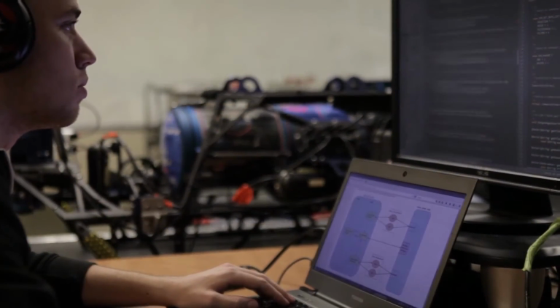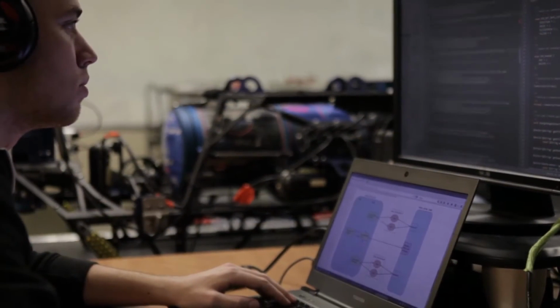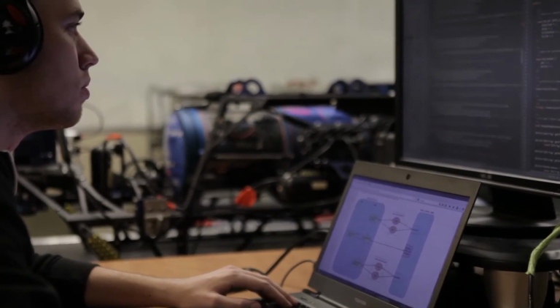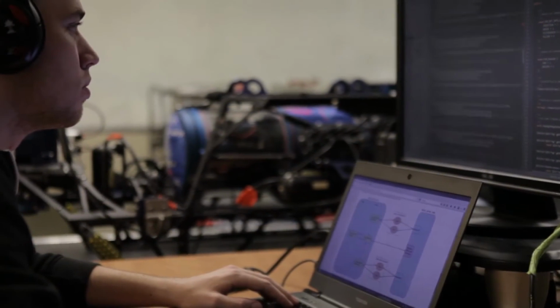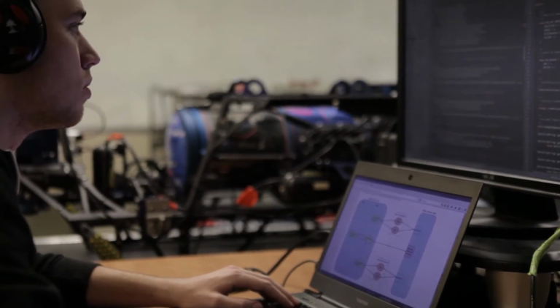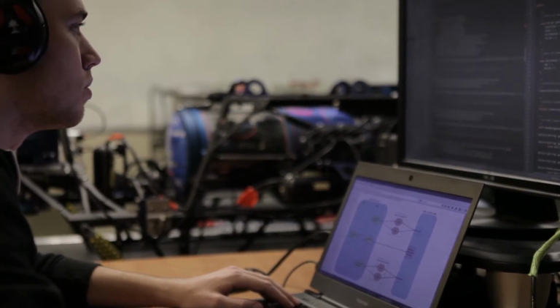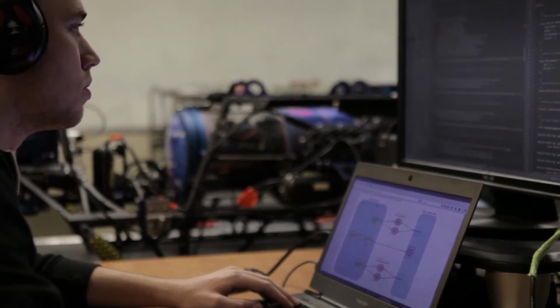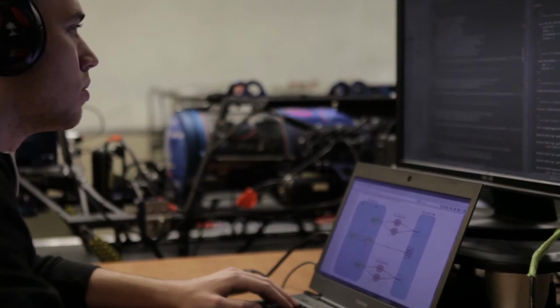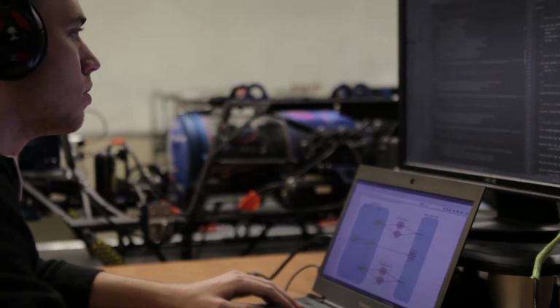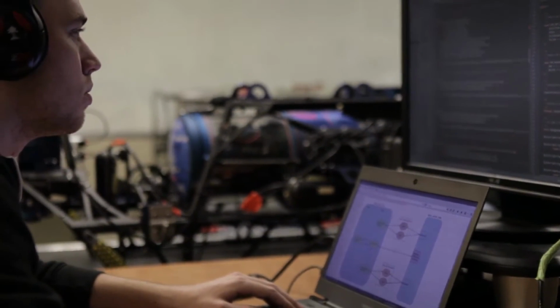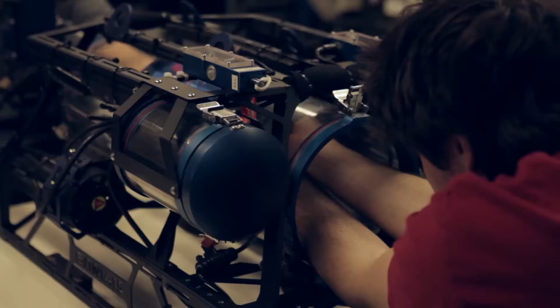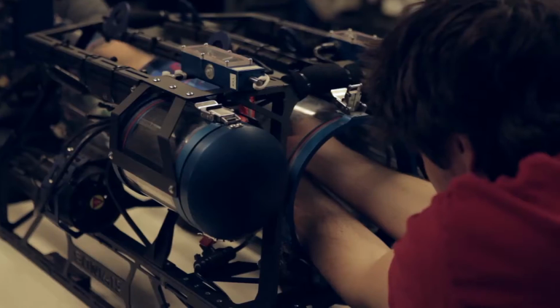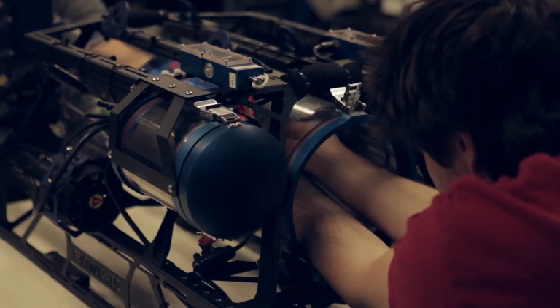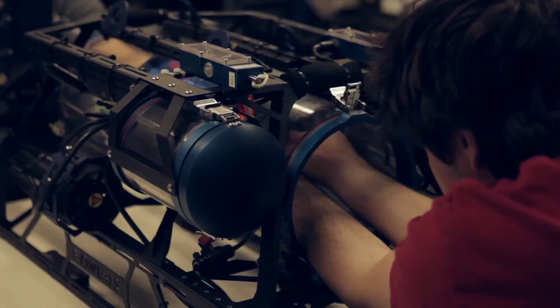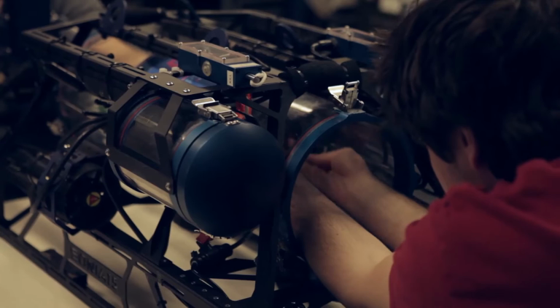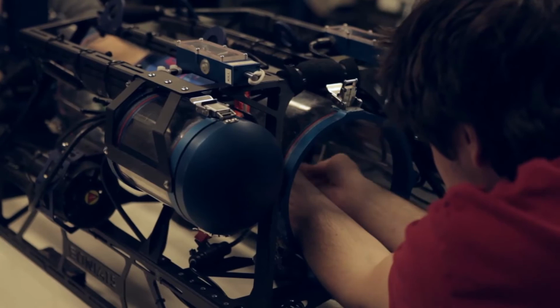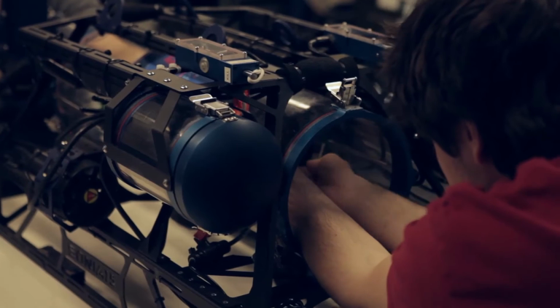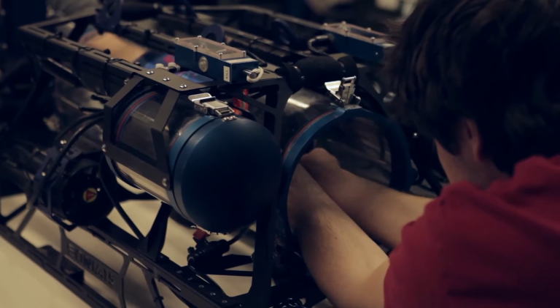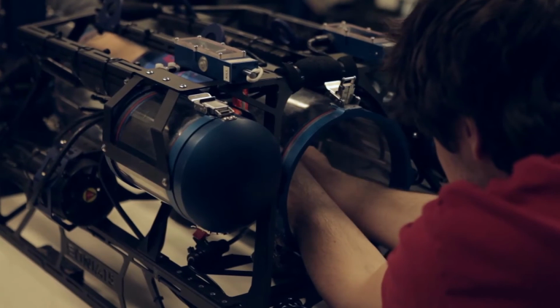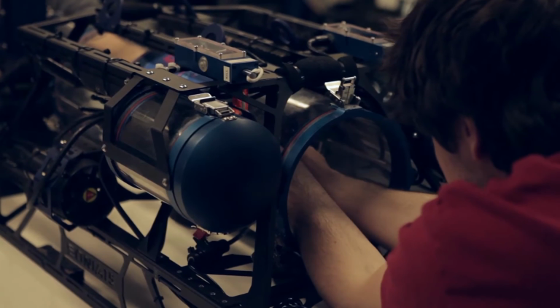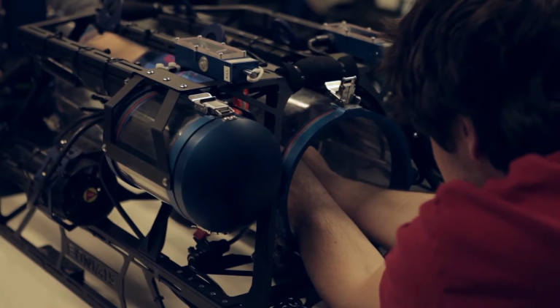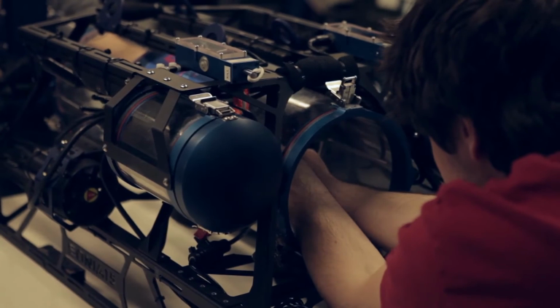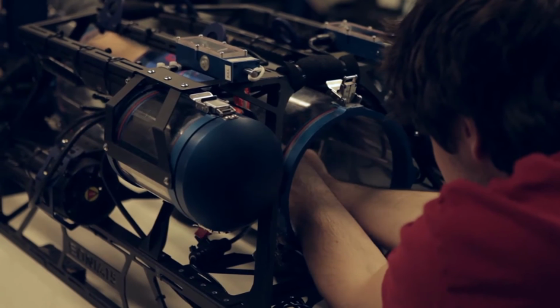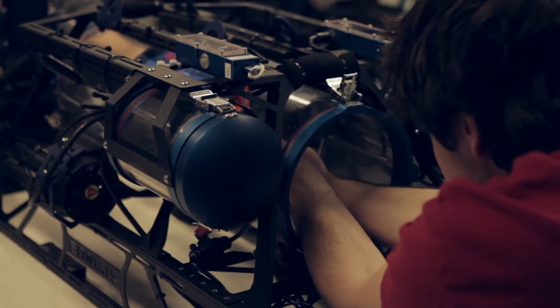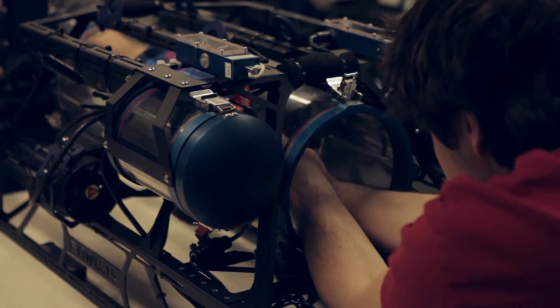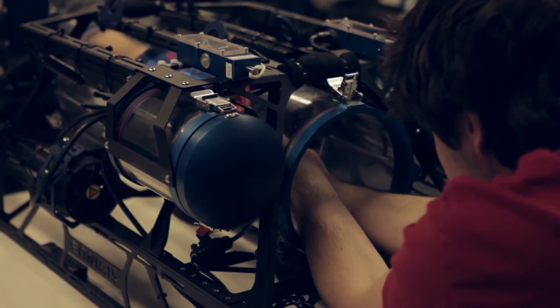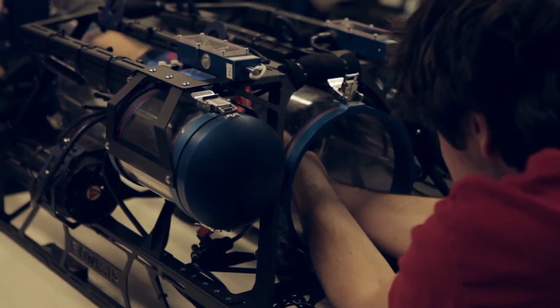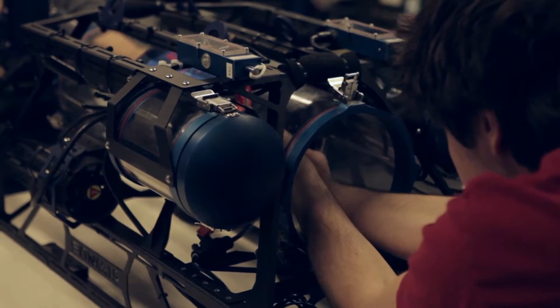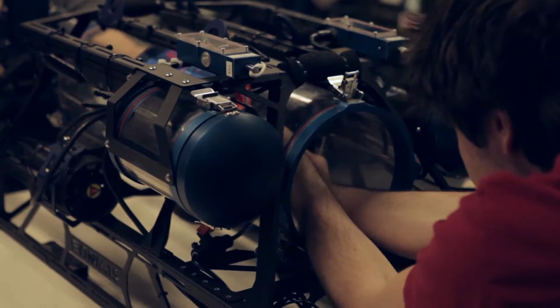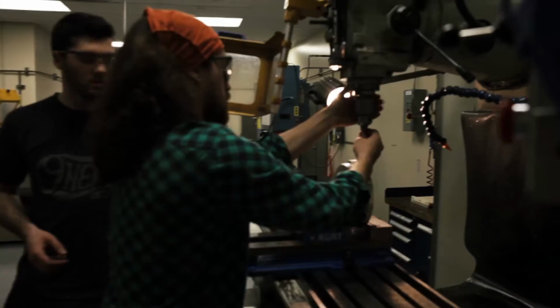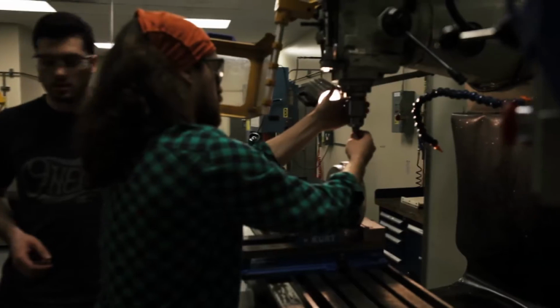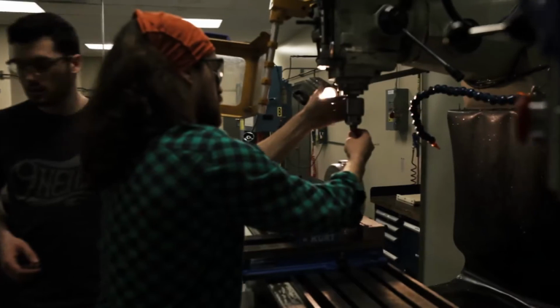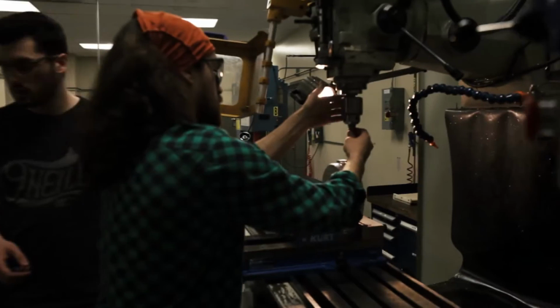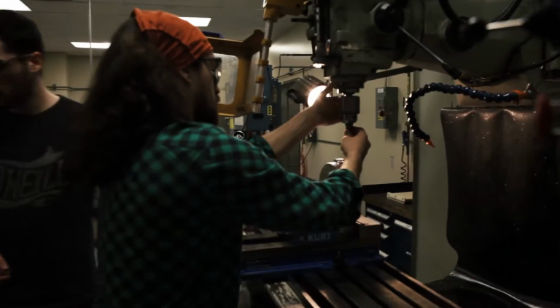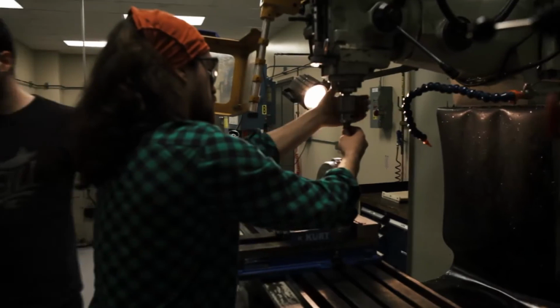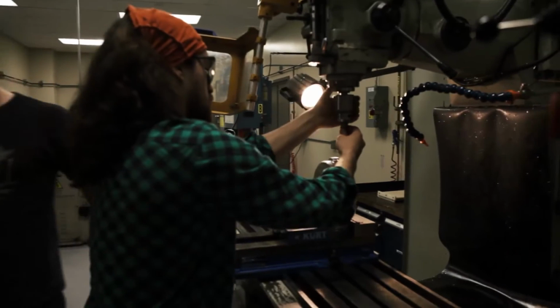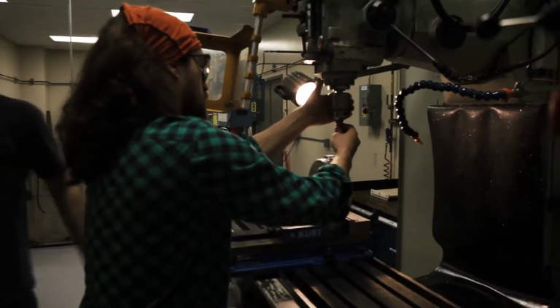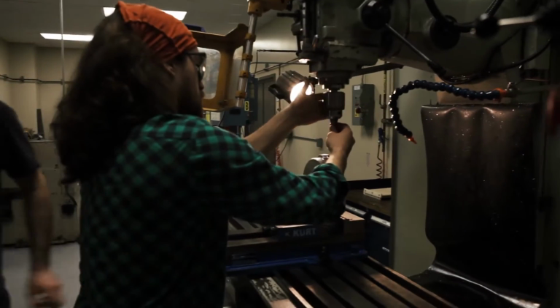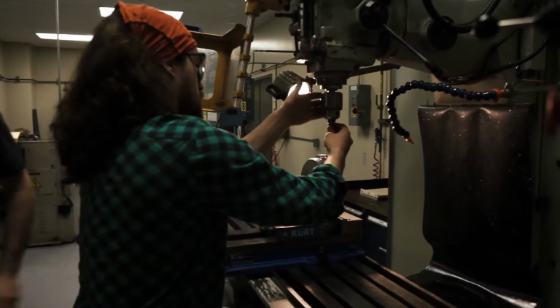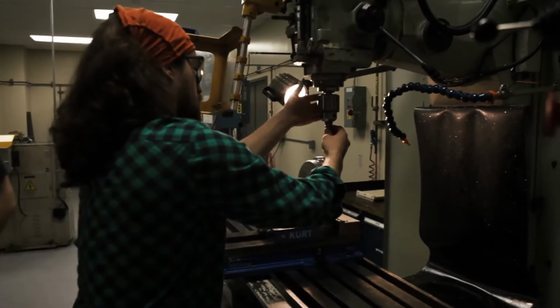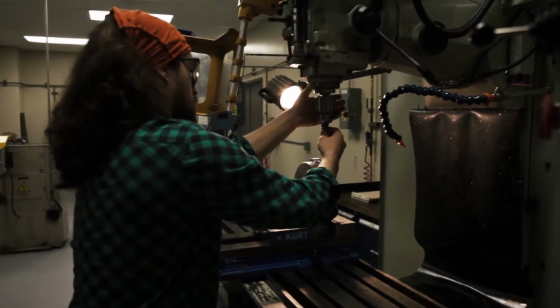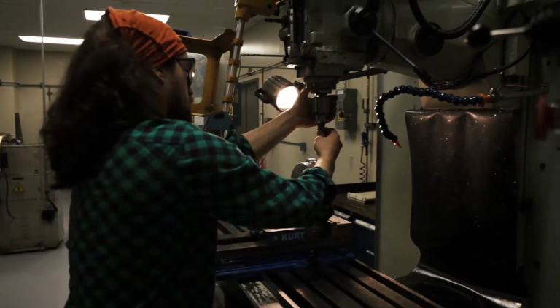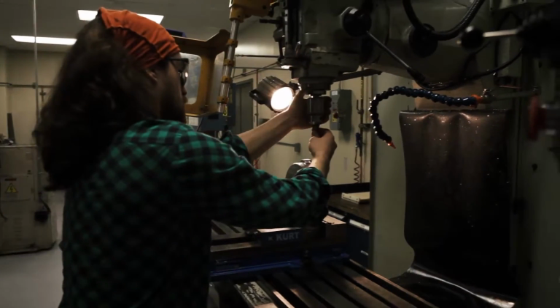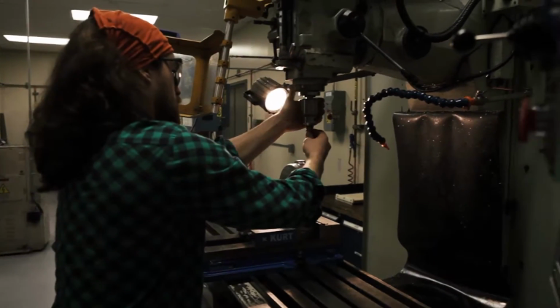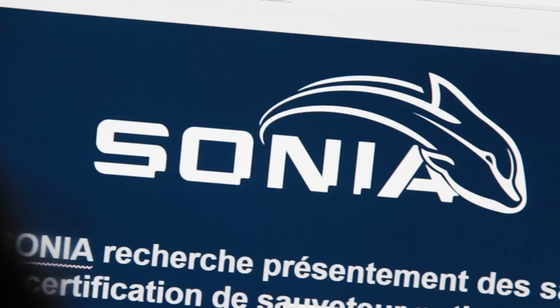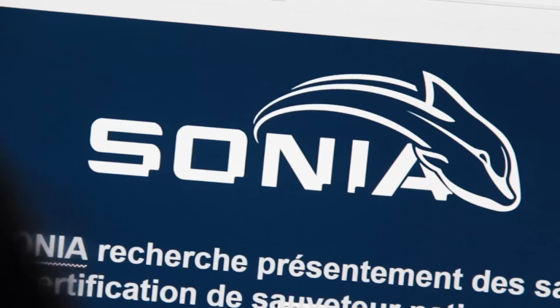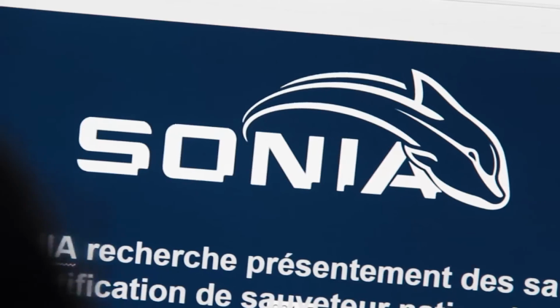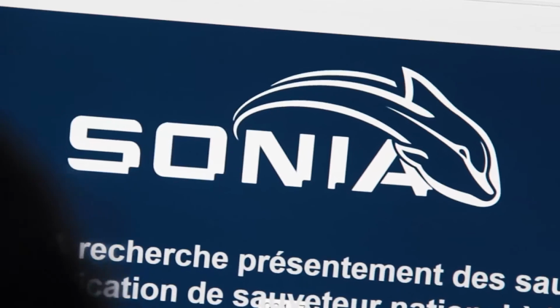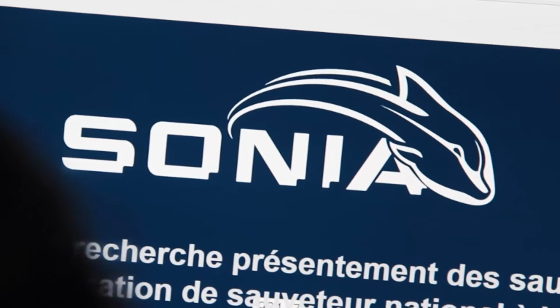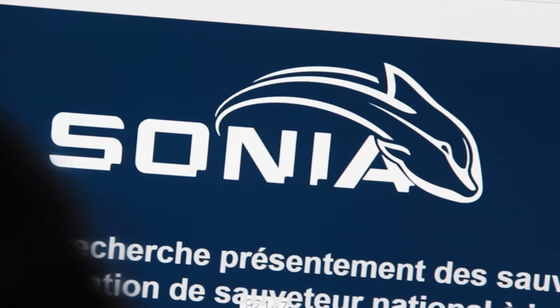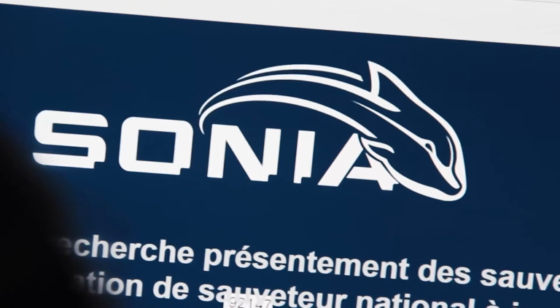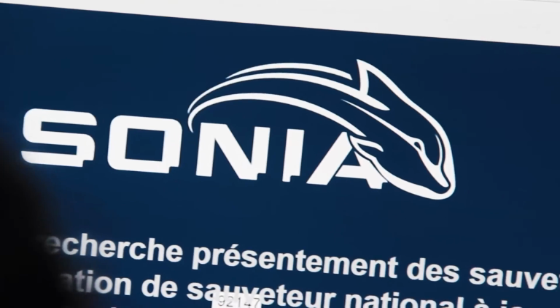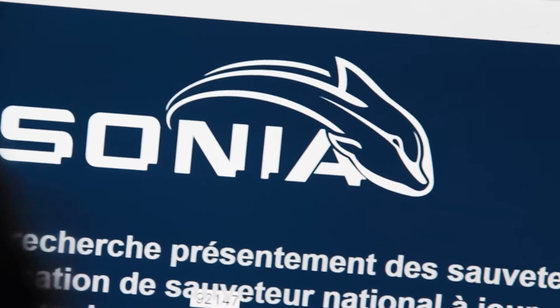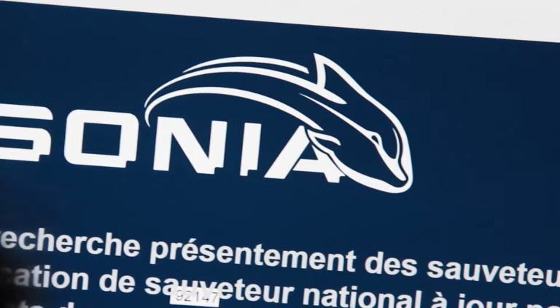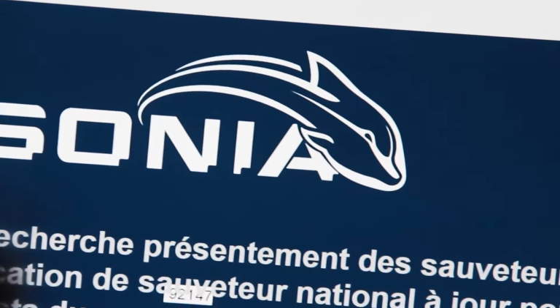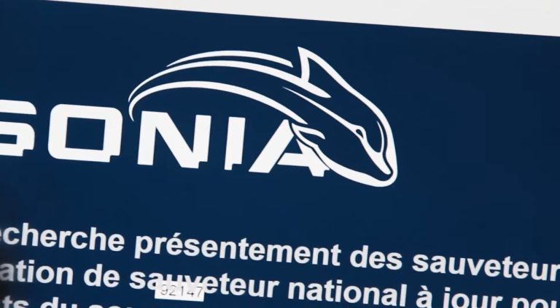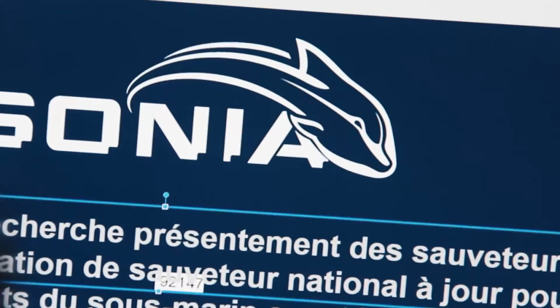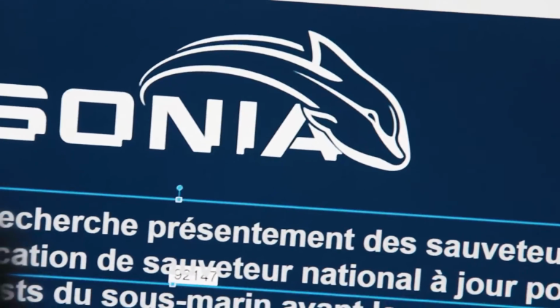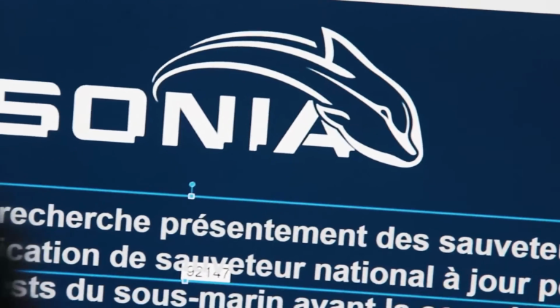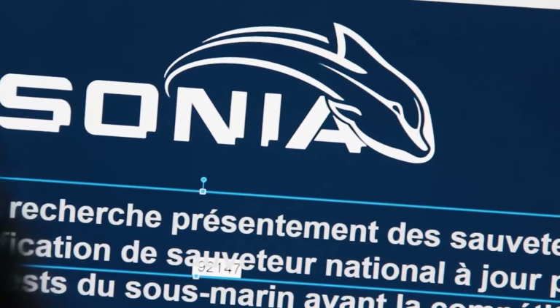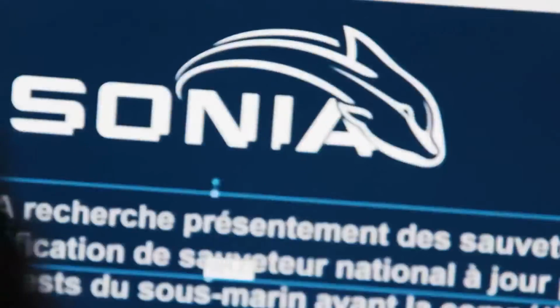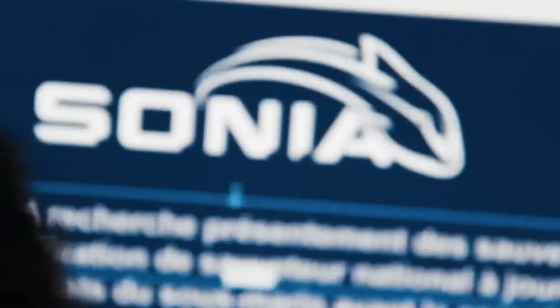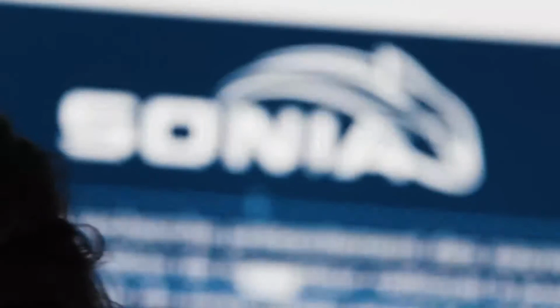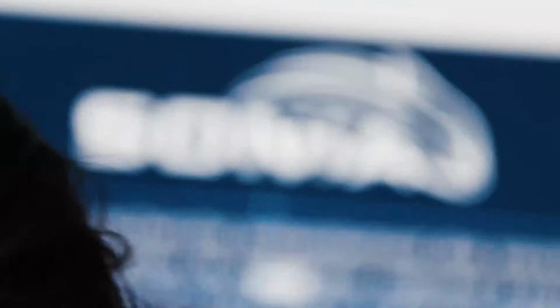Members of the team come from different engineering specialties such as software, electrical, mechatronics, and logistics engineering.